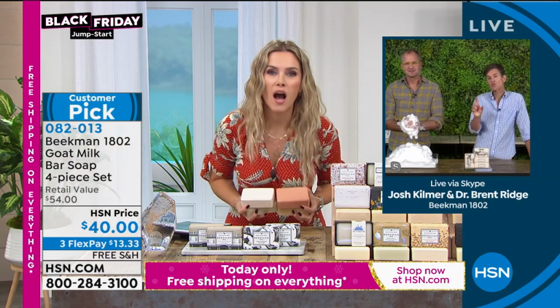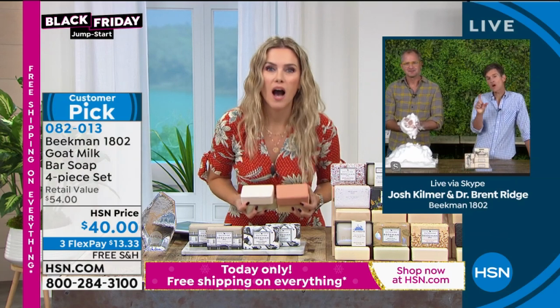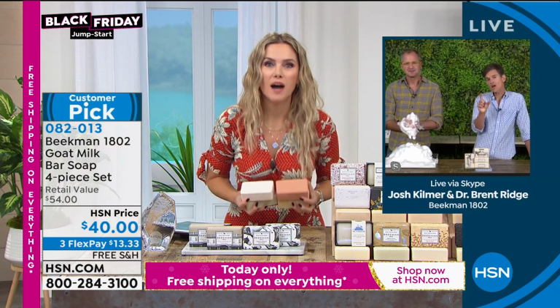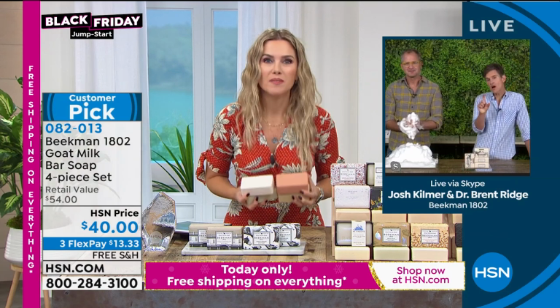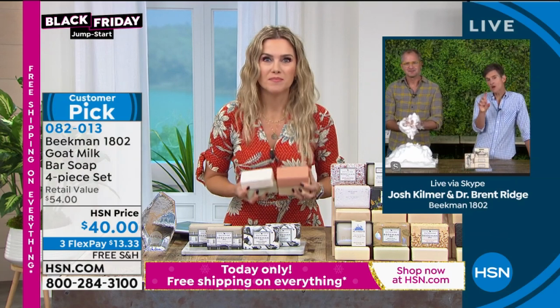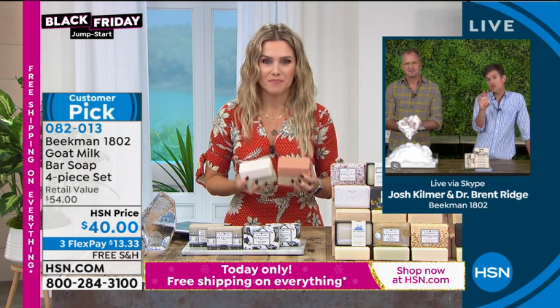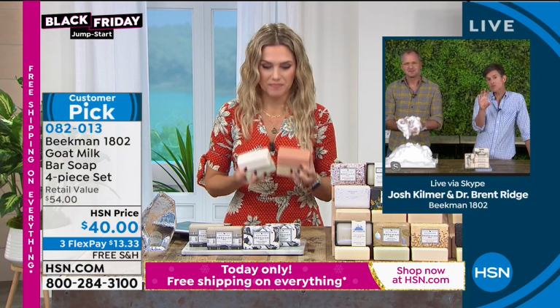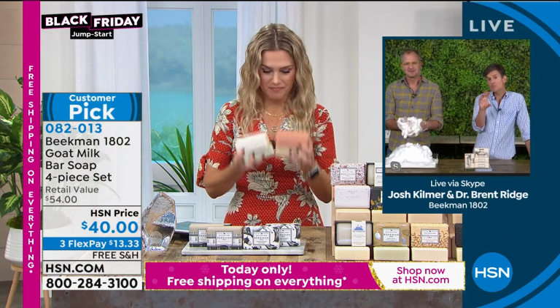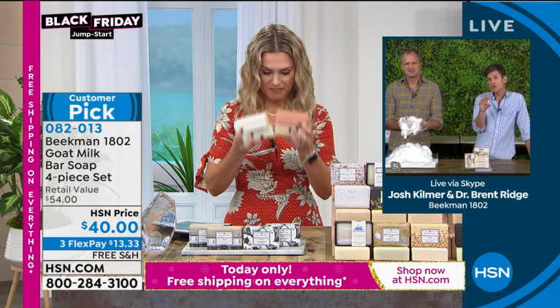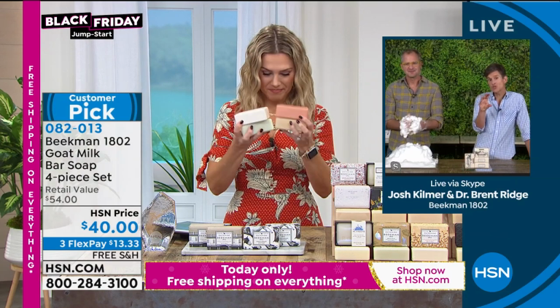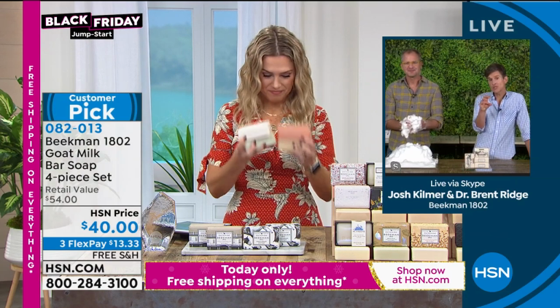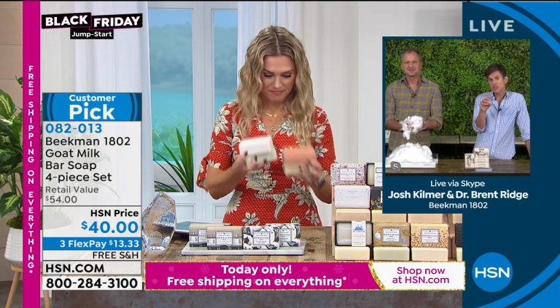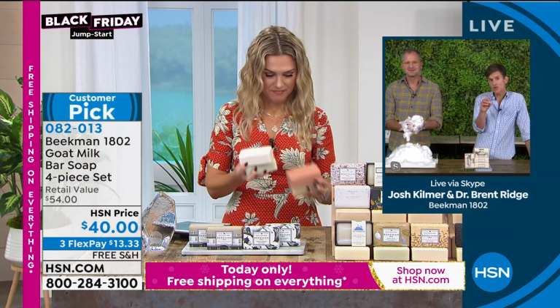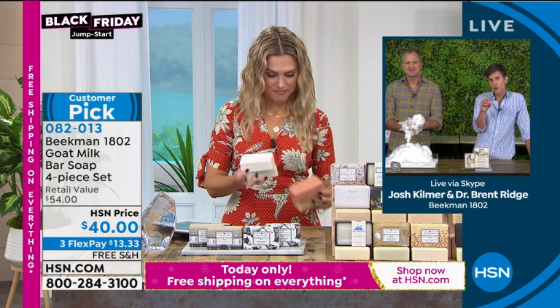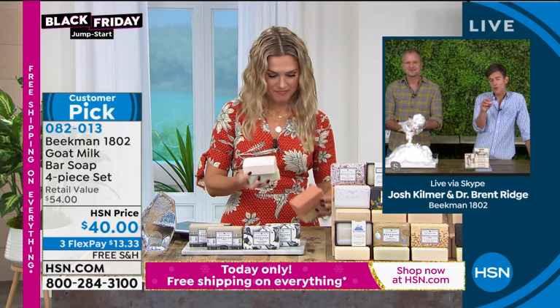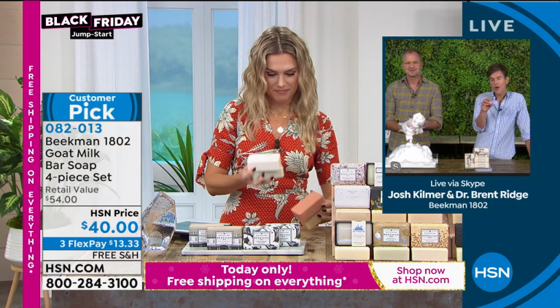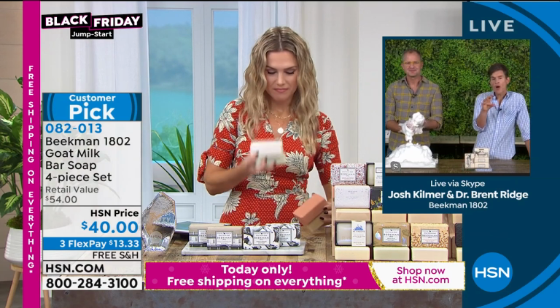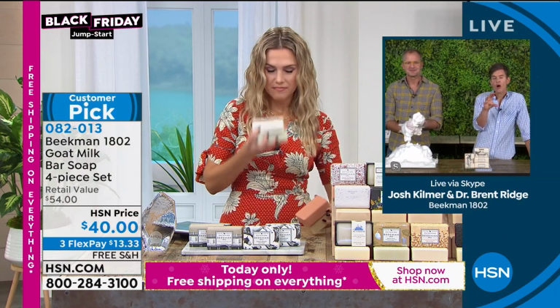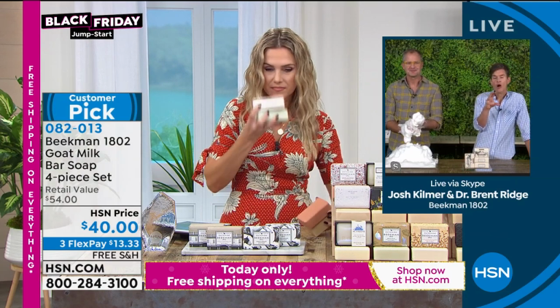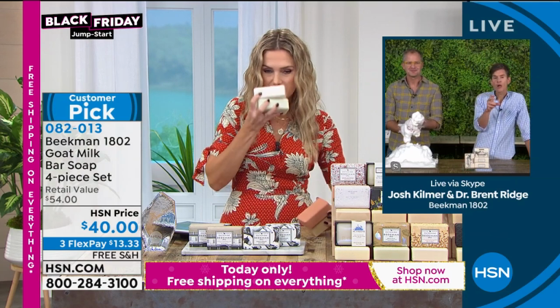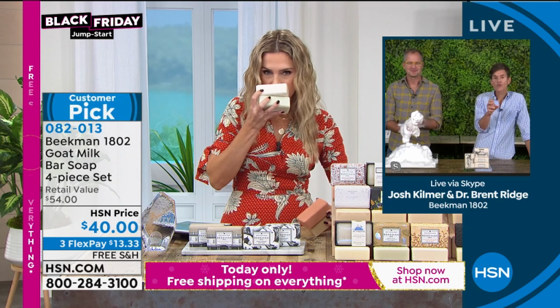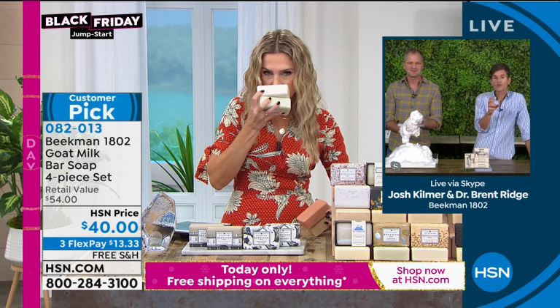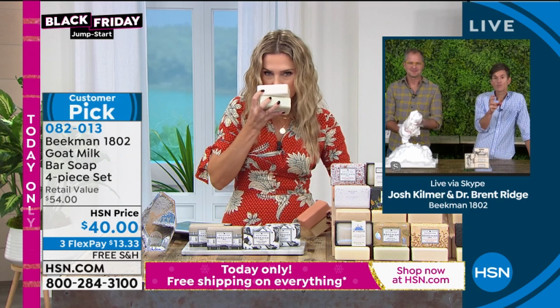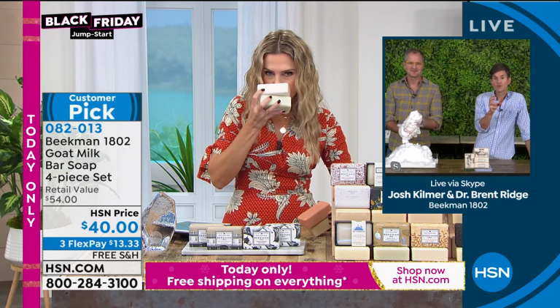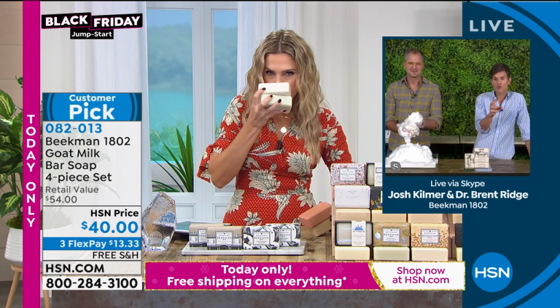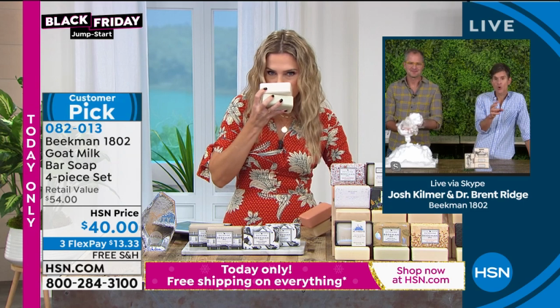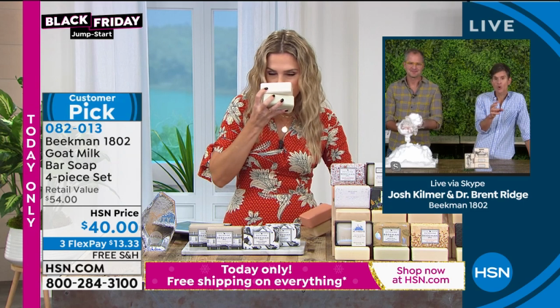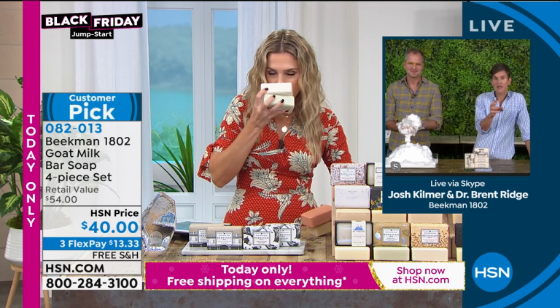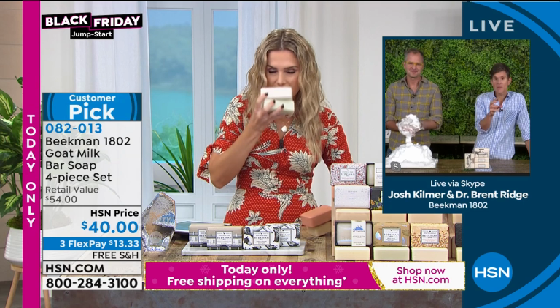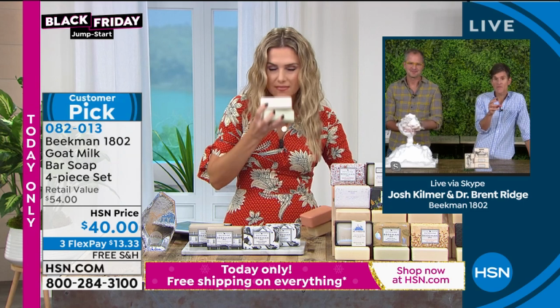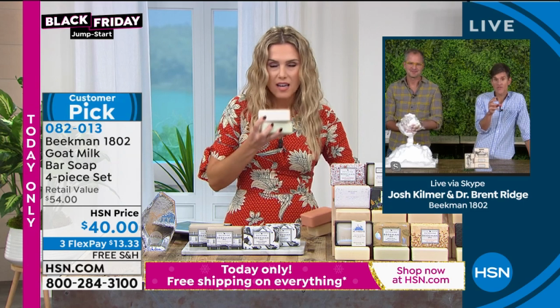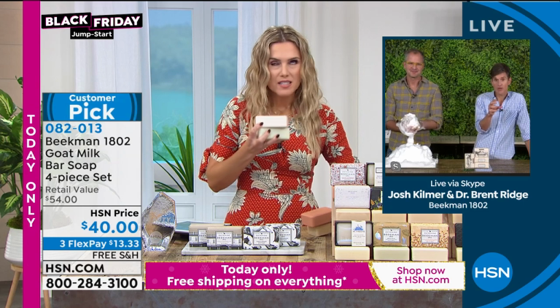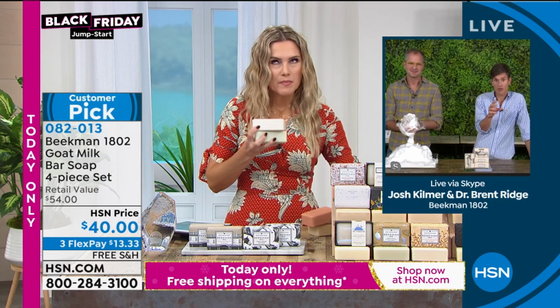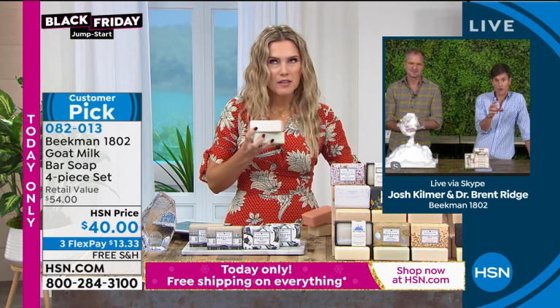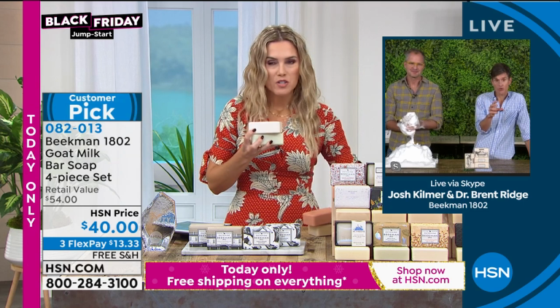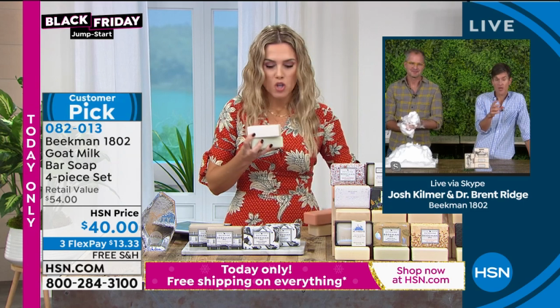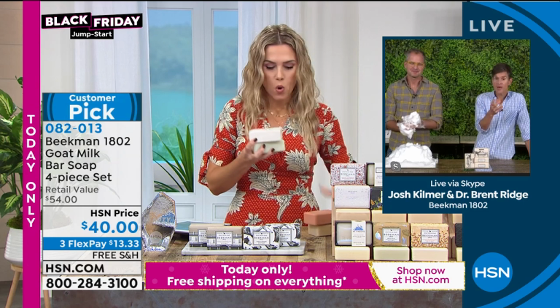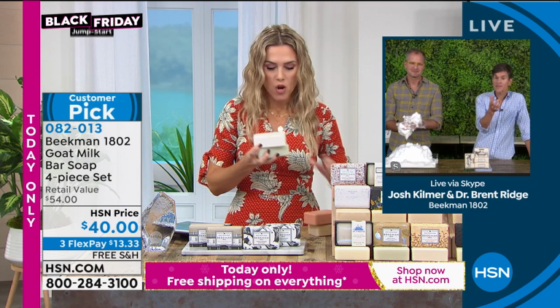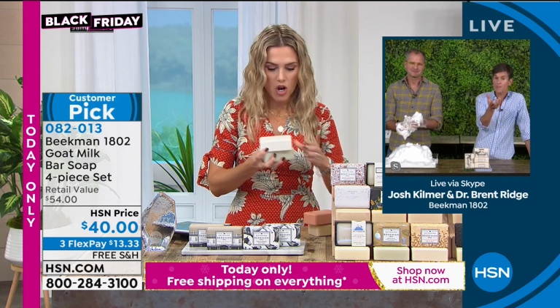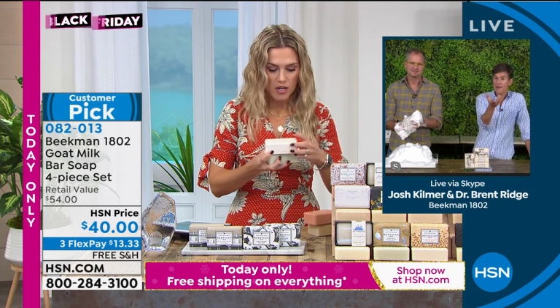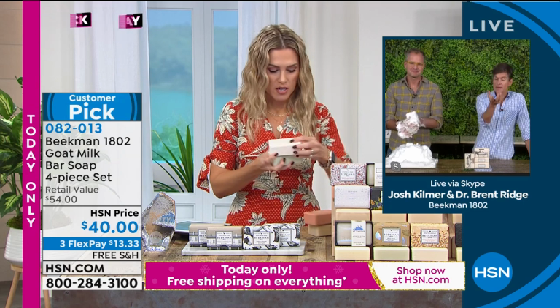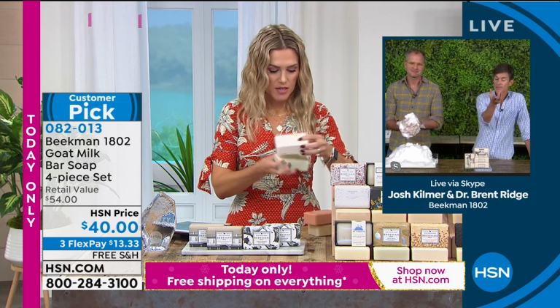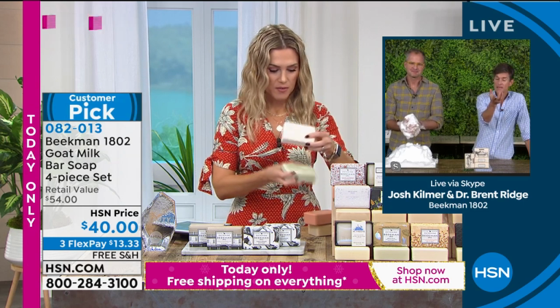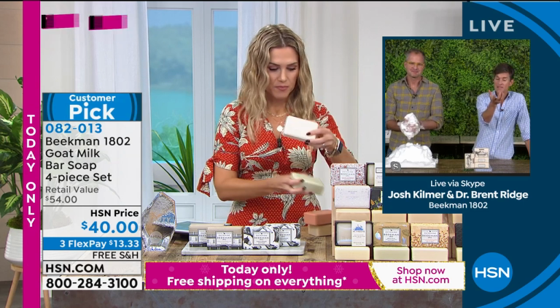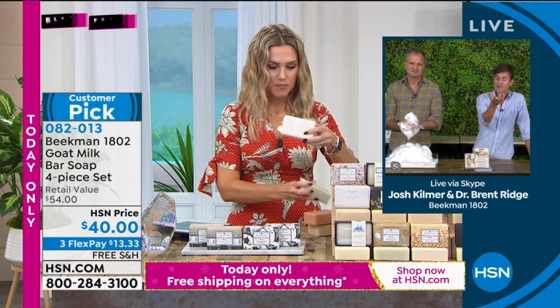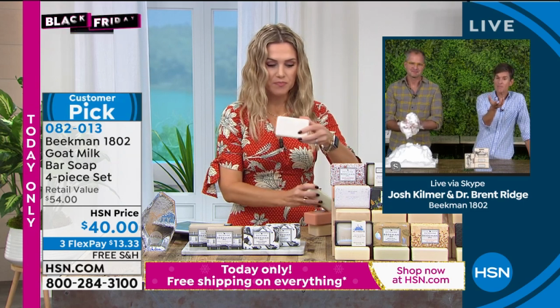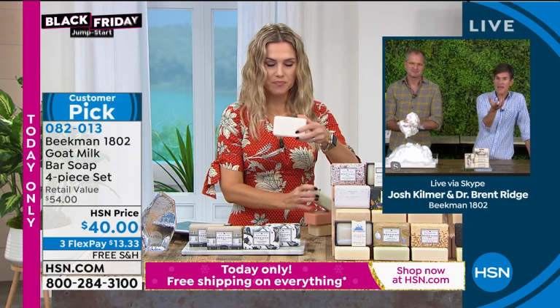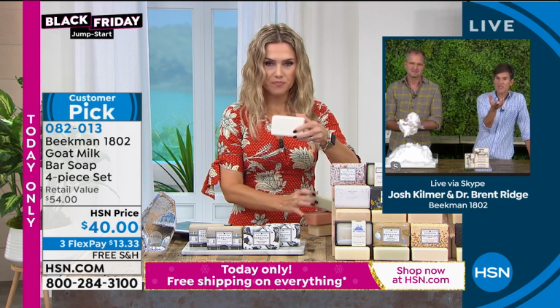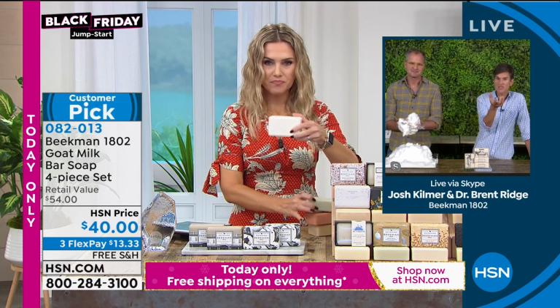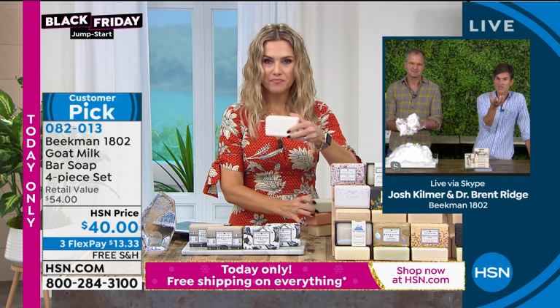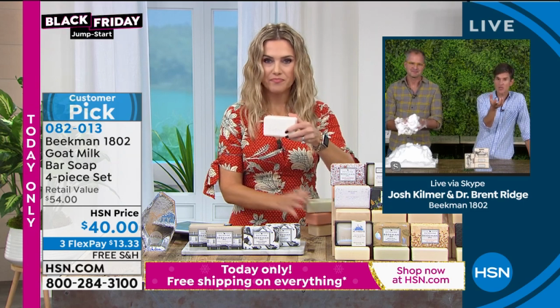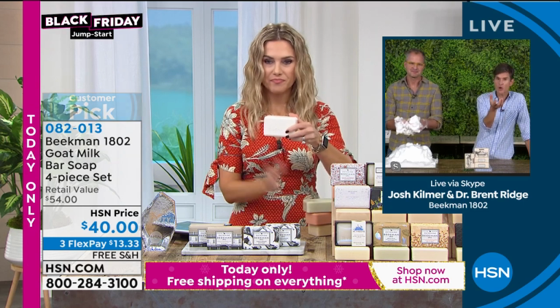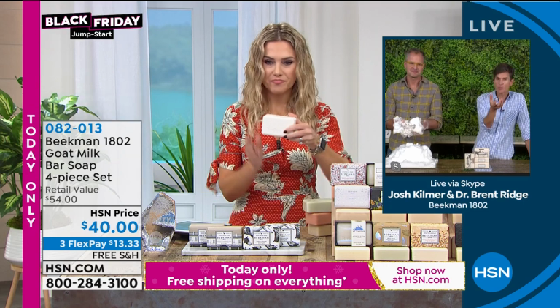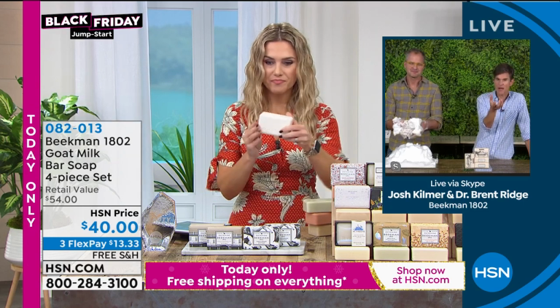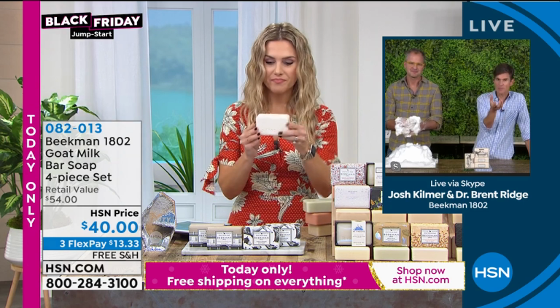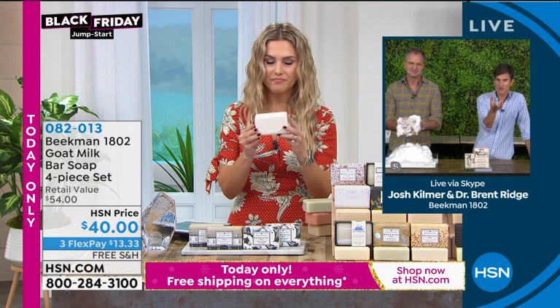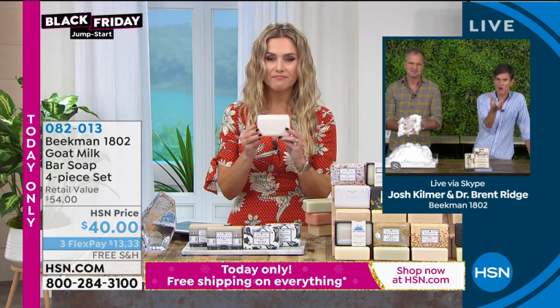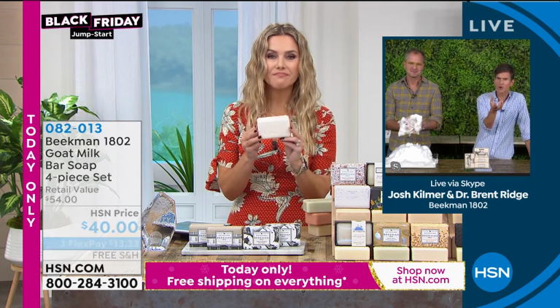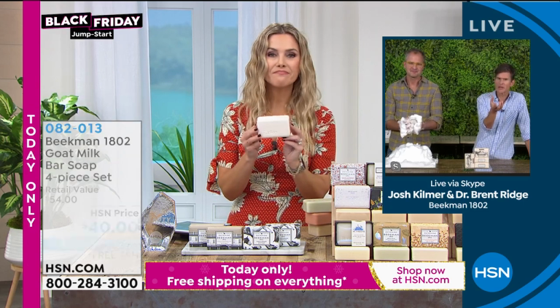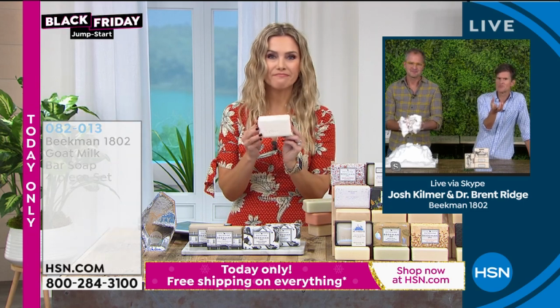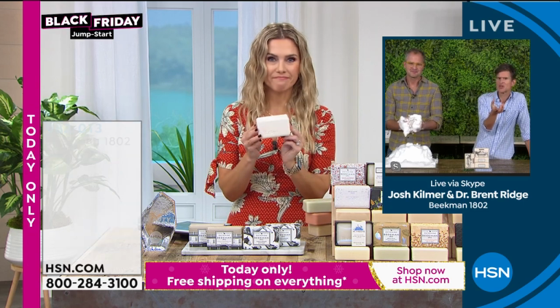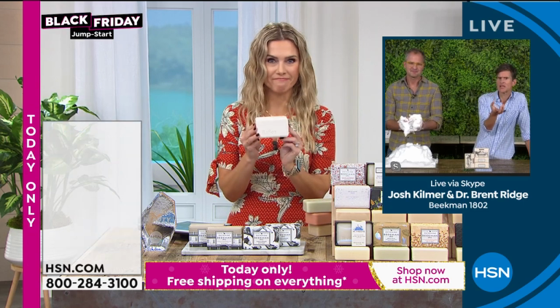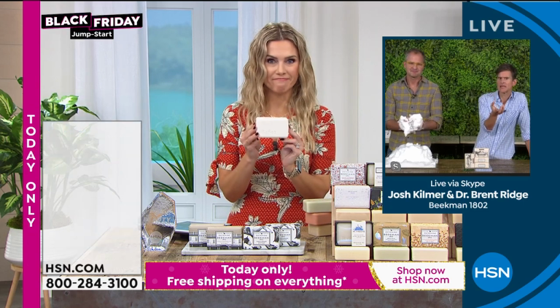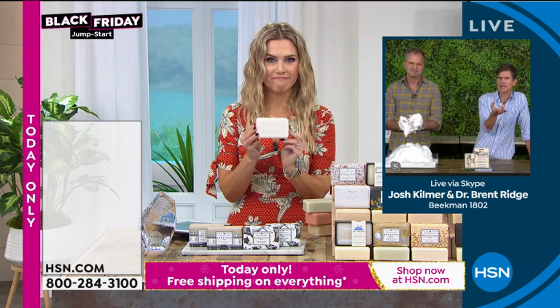What causes mushy soap are all those petroleum fillers that basically make the soap like petroleum jelly — it looks and feels like cold cream. You think you're washing your skin but you're just coating it.